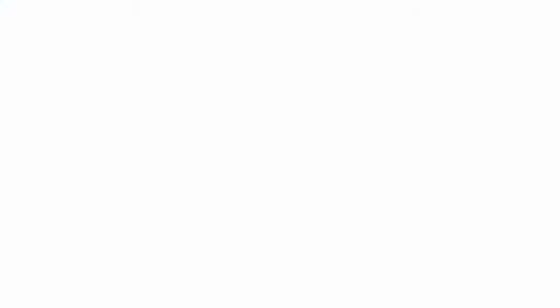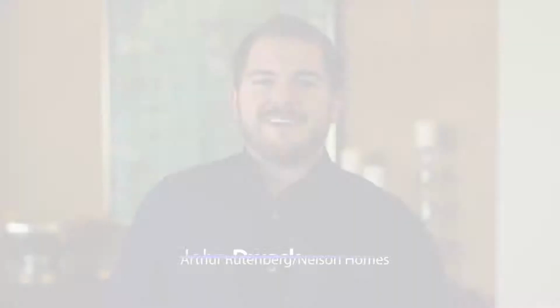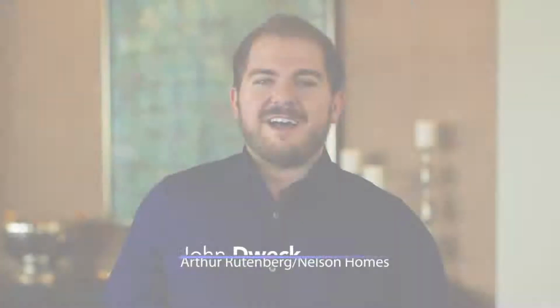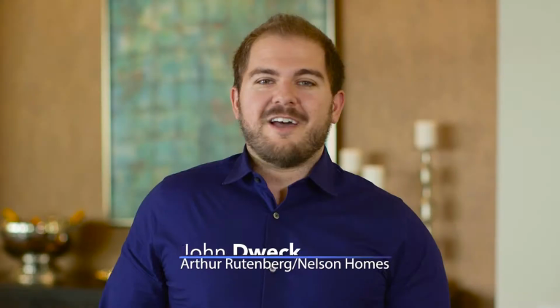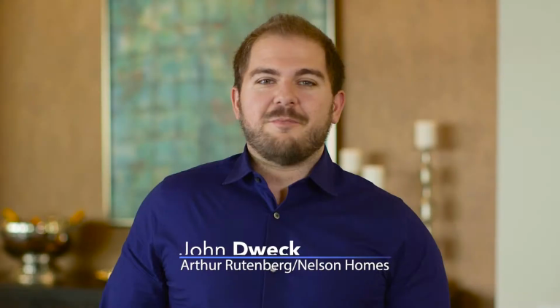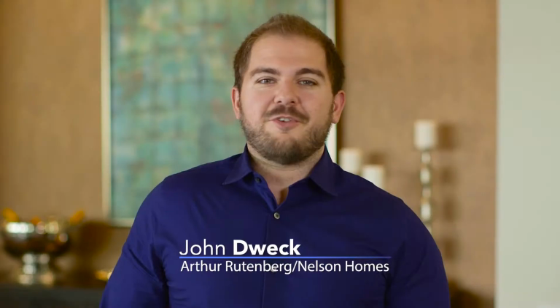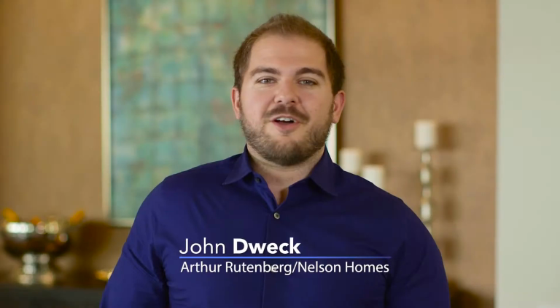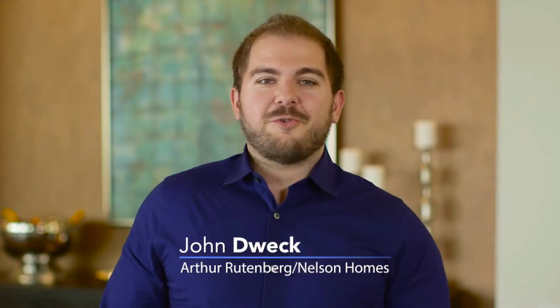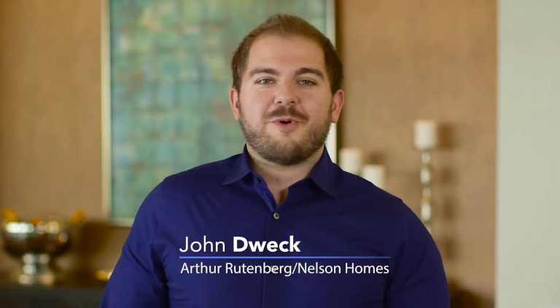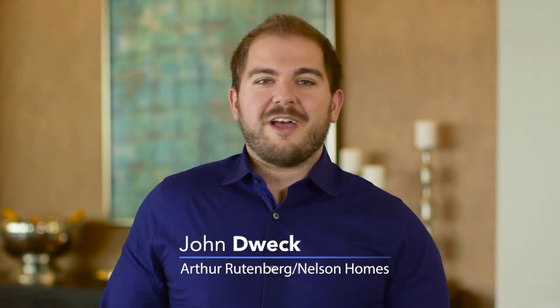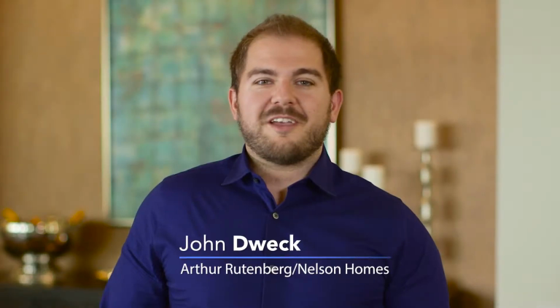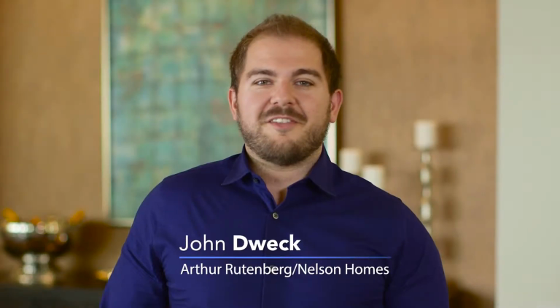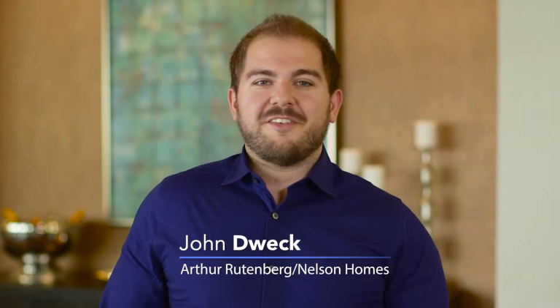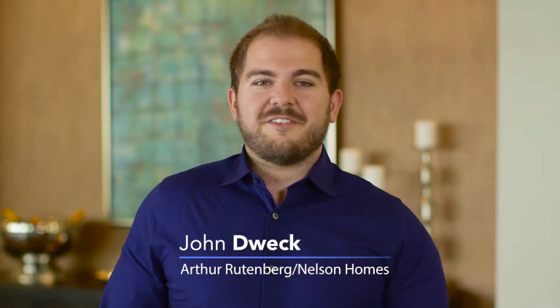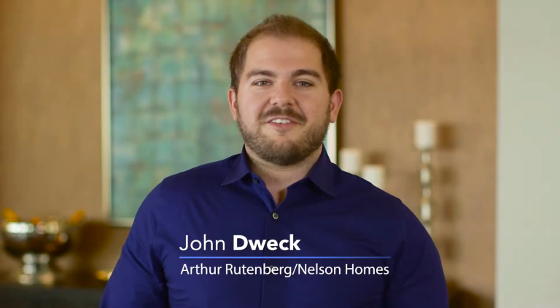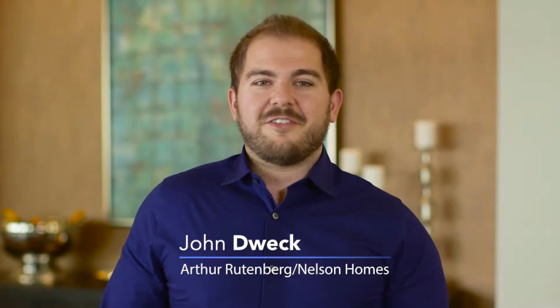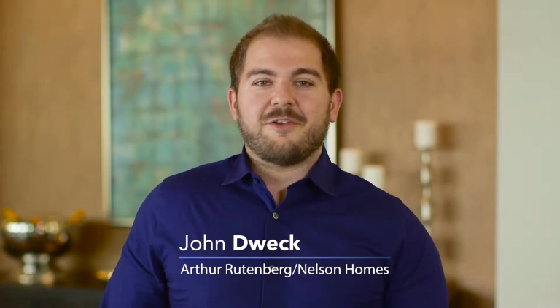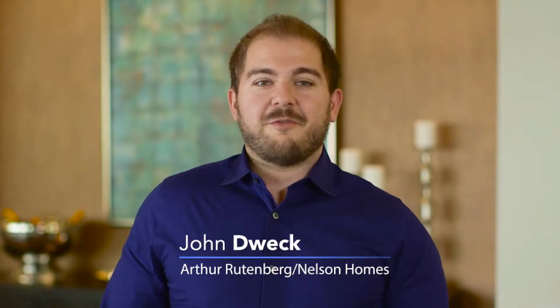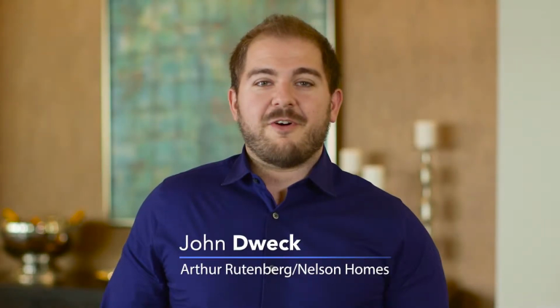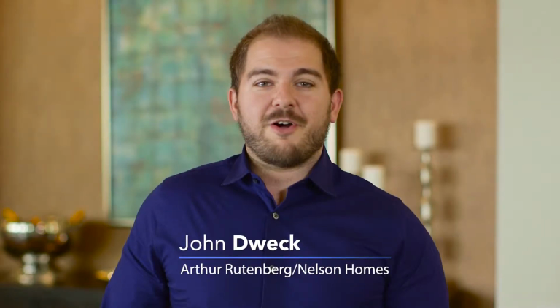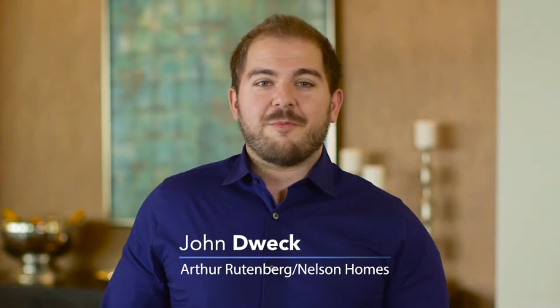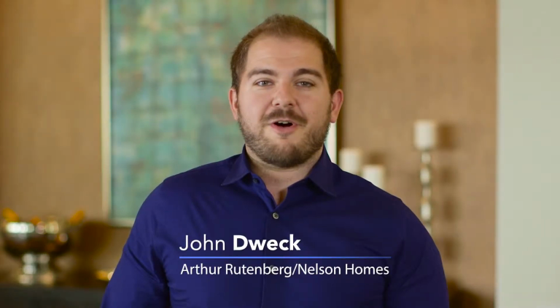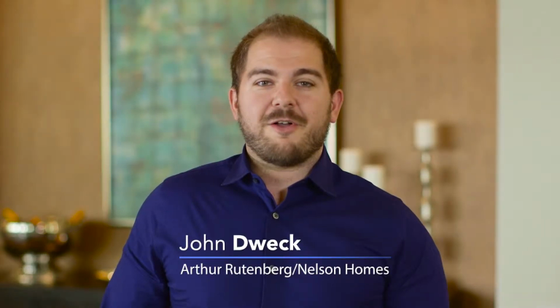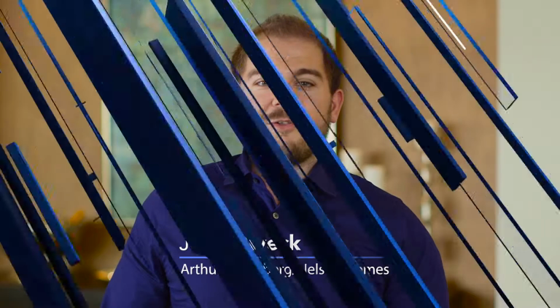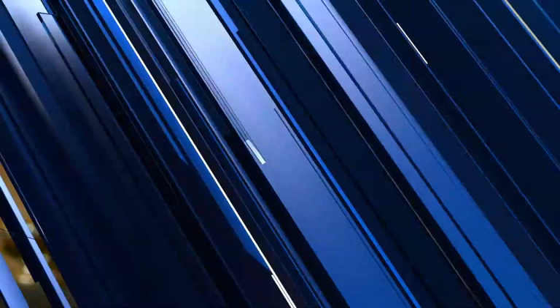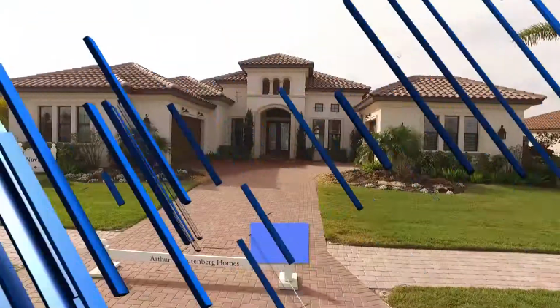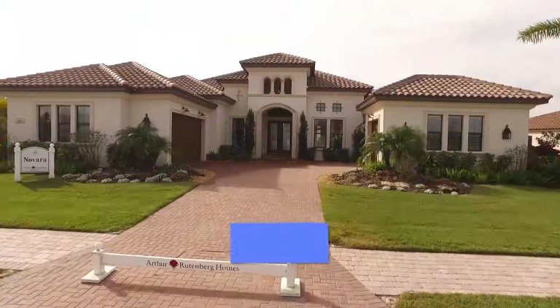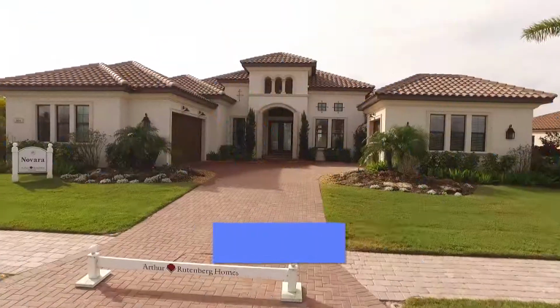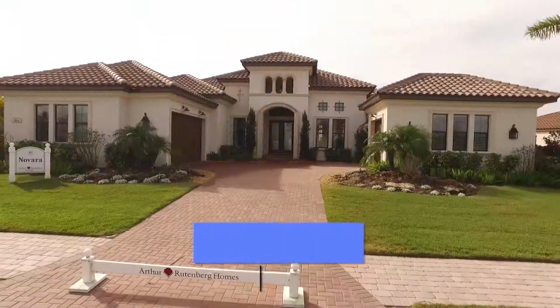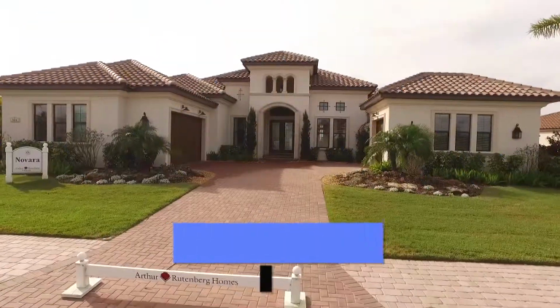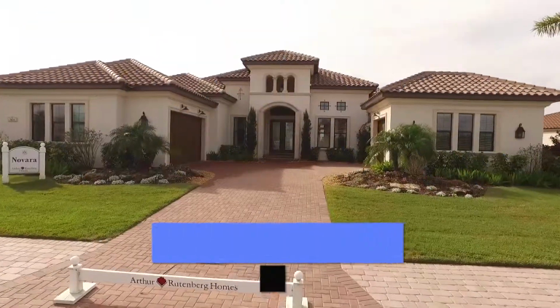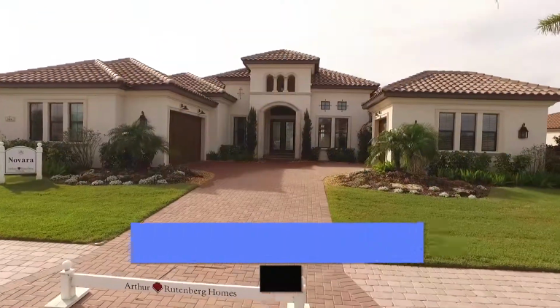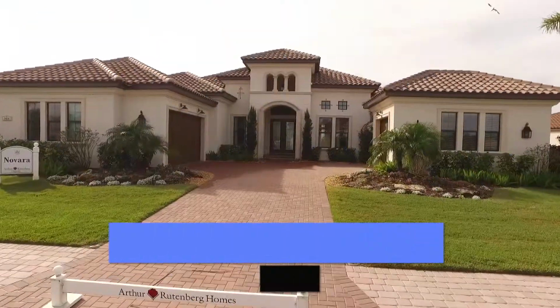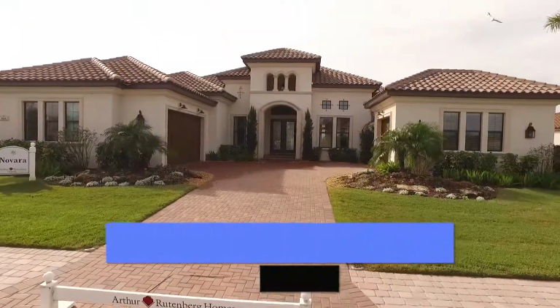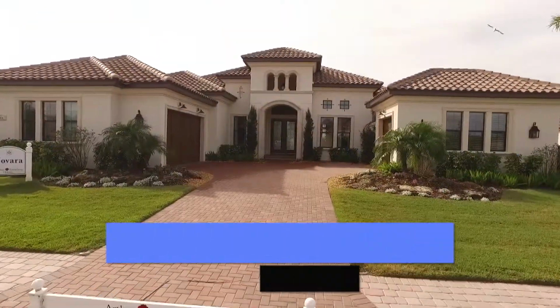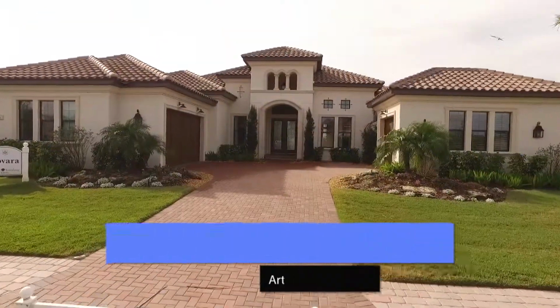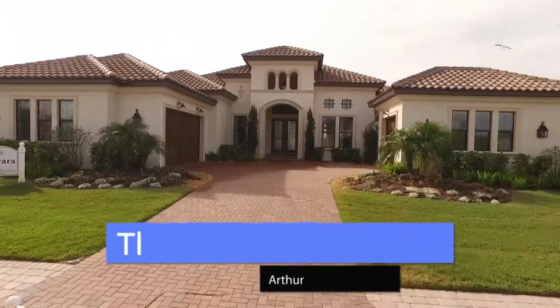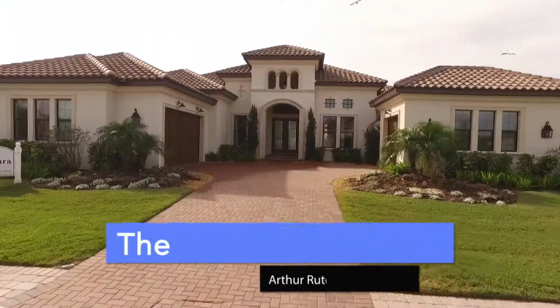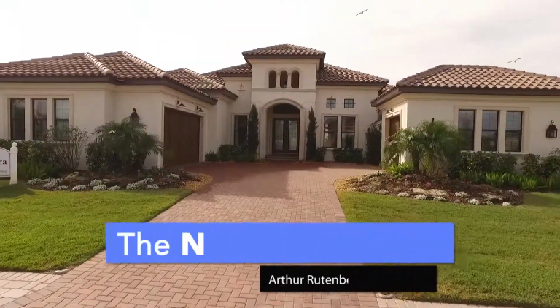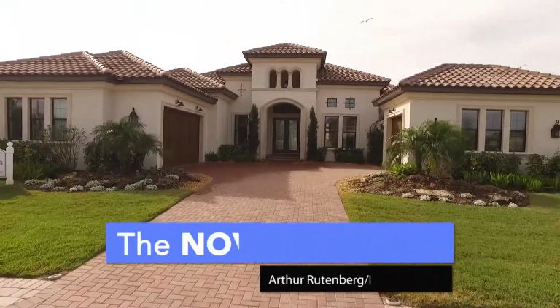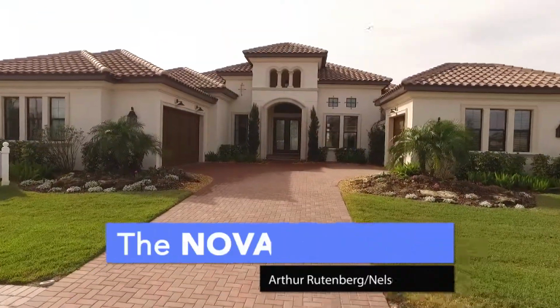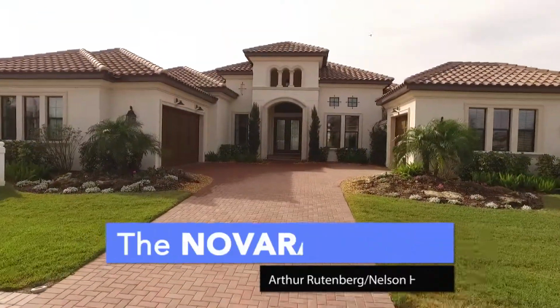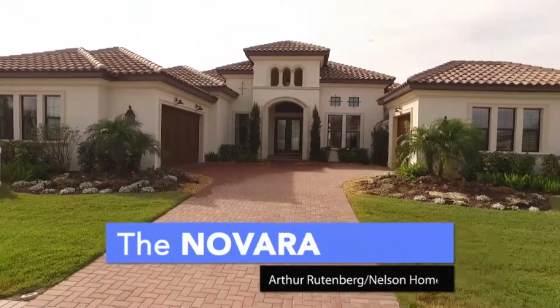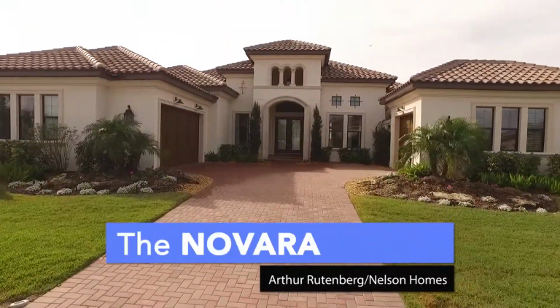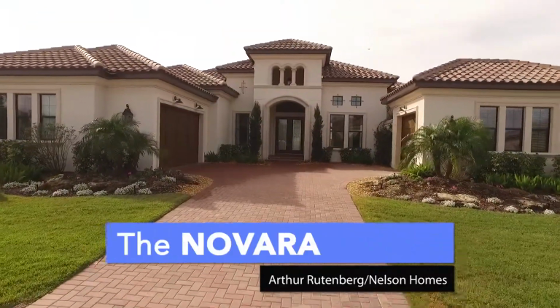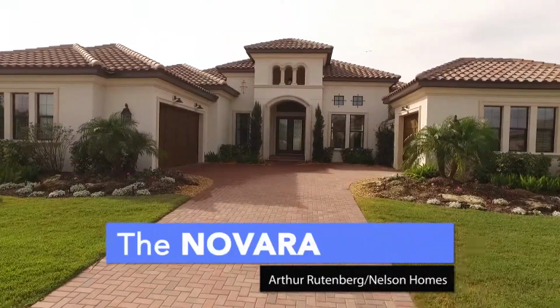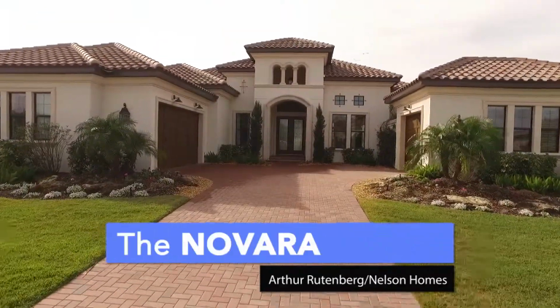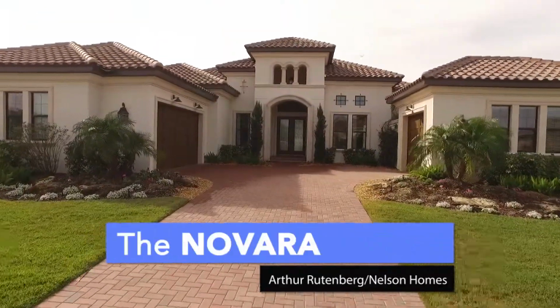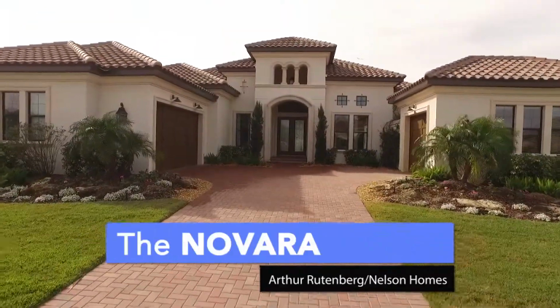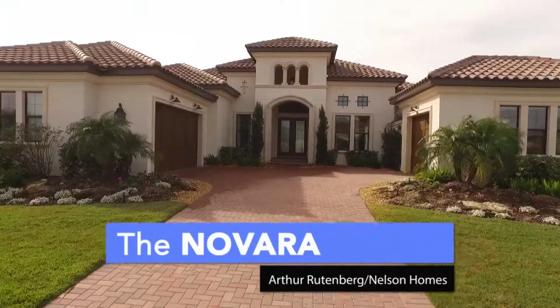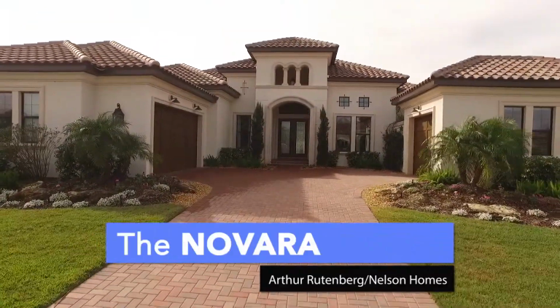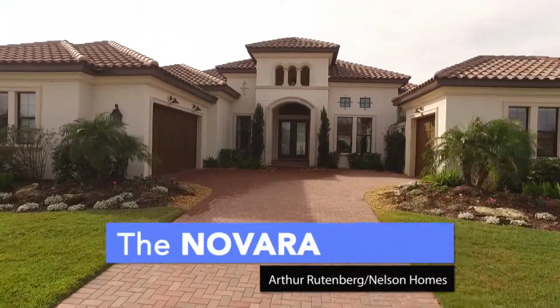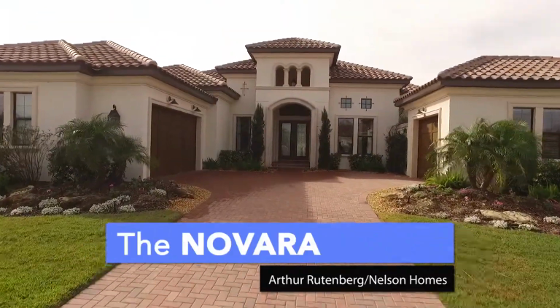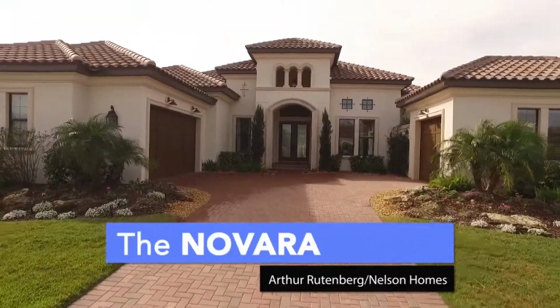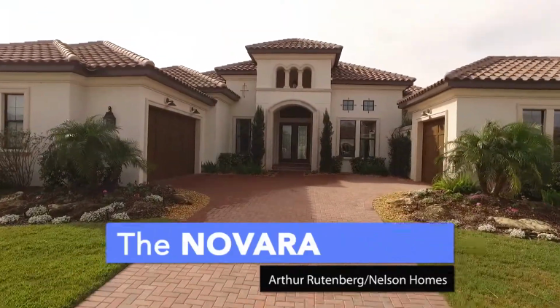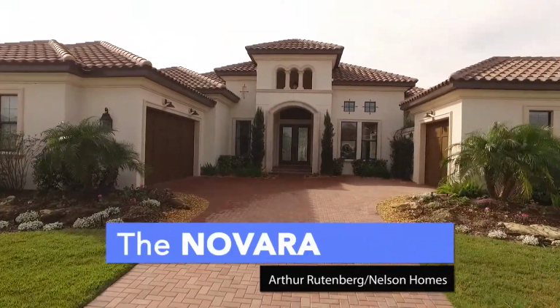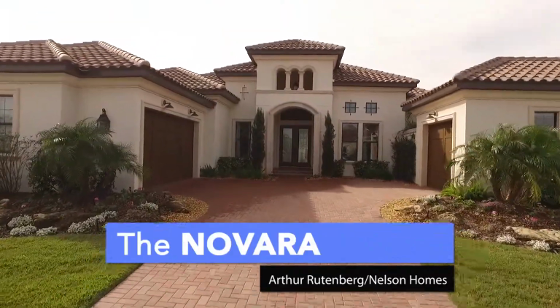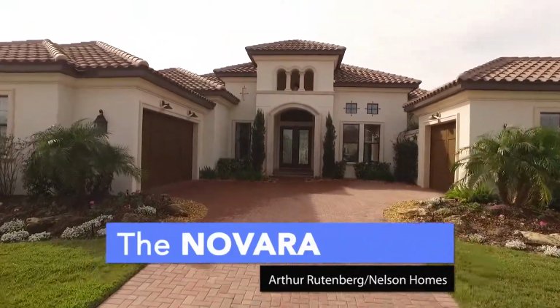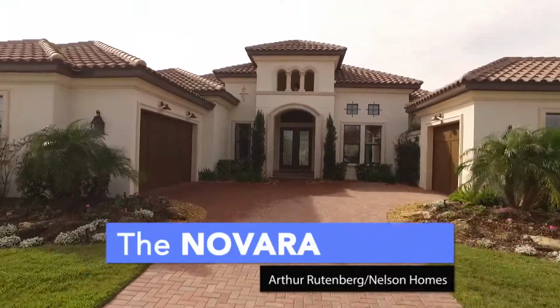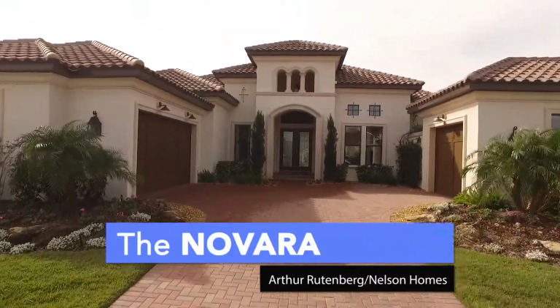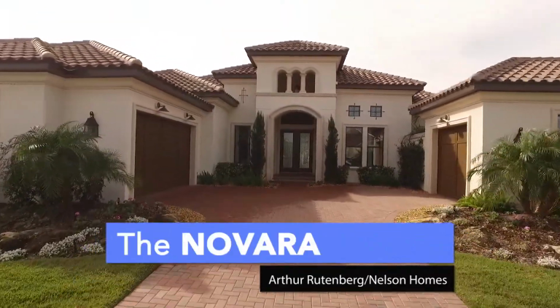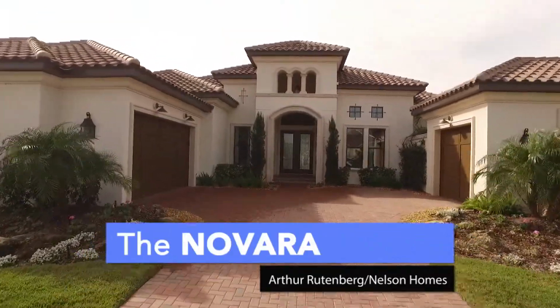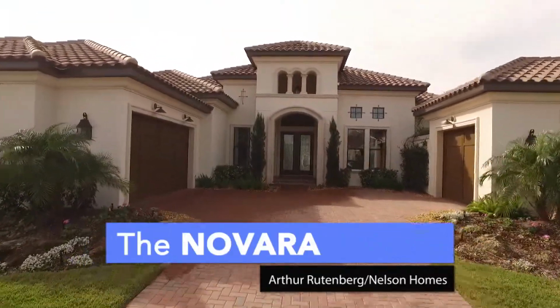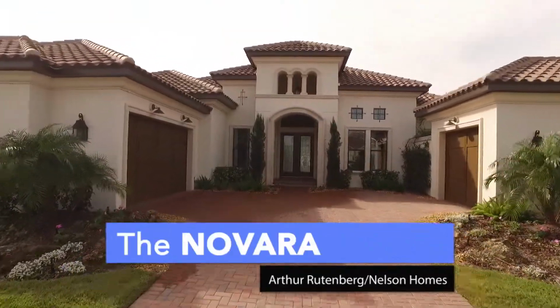Hi, I'm John Dweck and this is the Navara model for Arthur Ruttenberg Homes. We're in the Seacroft community of Country Club East in Lakewood Ranch.